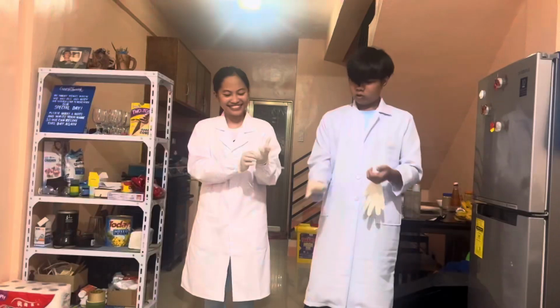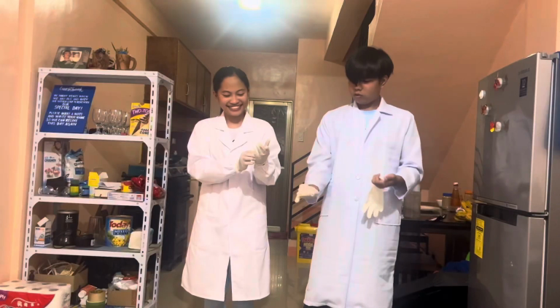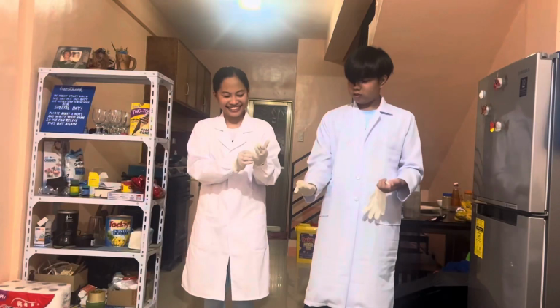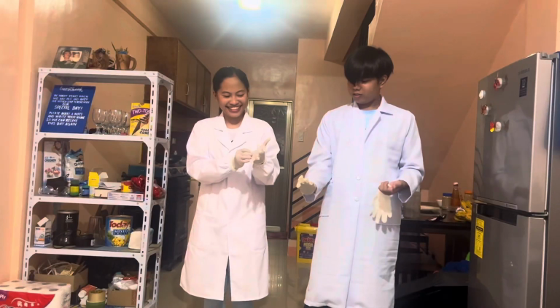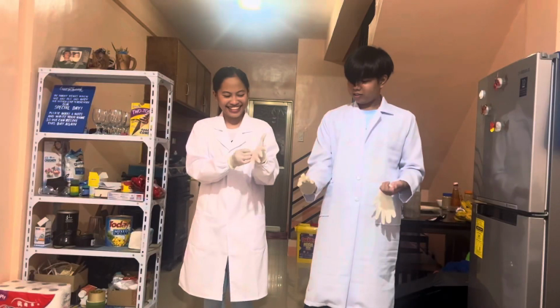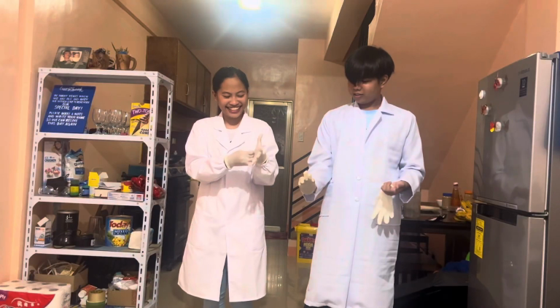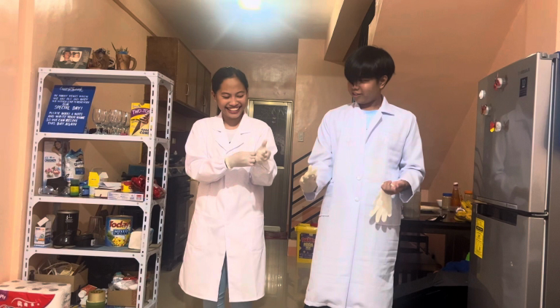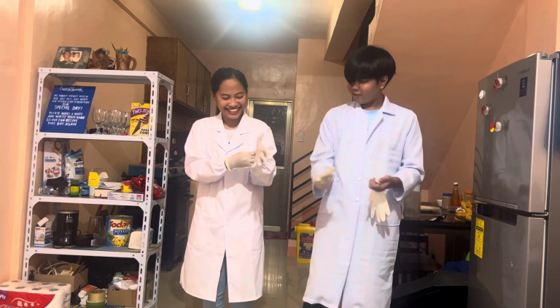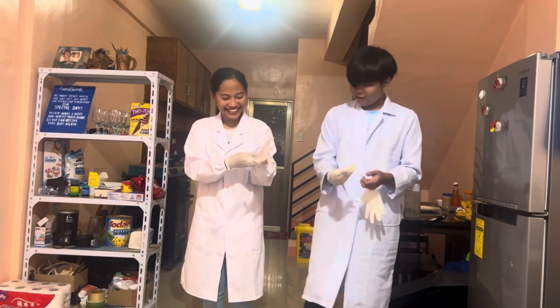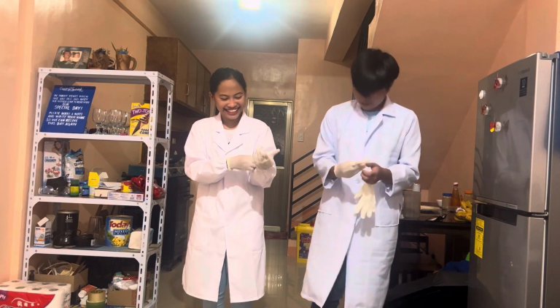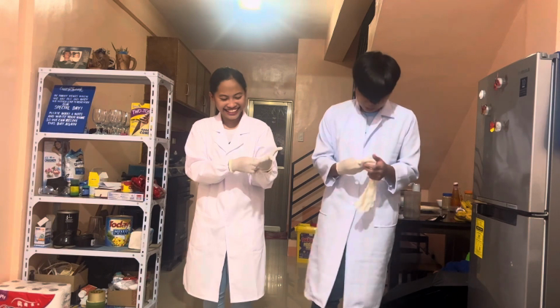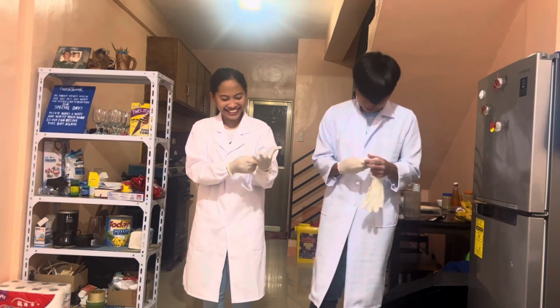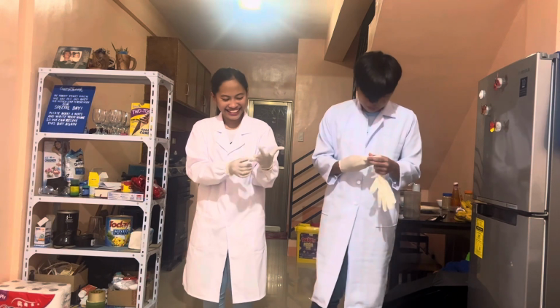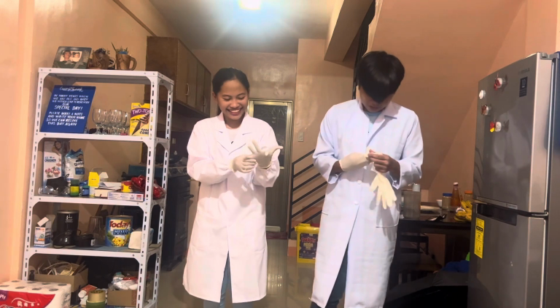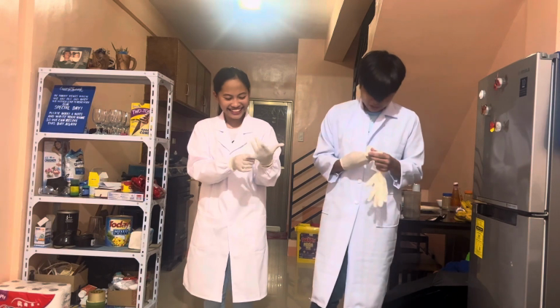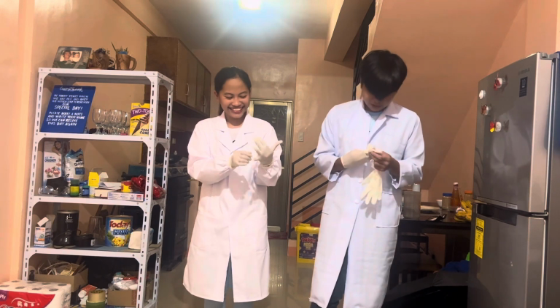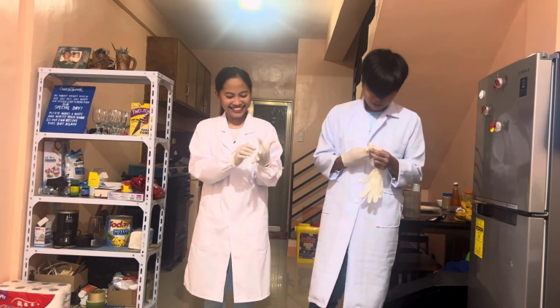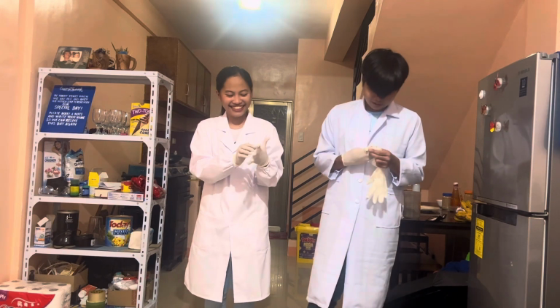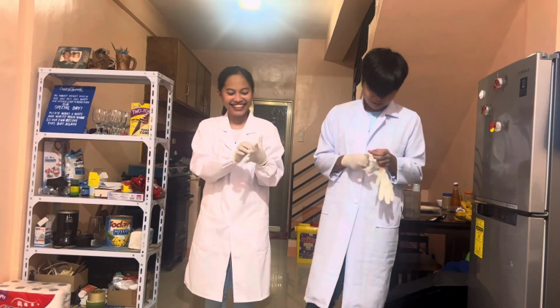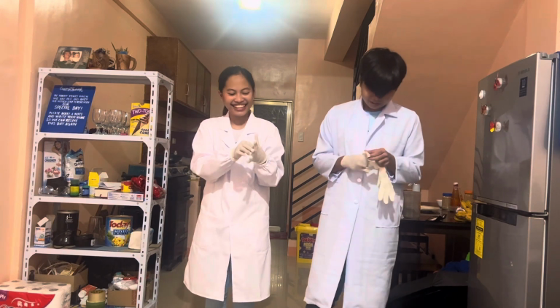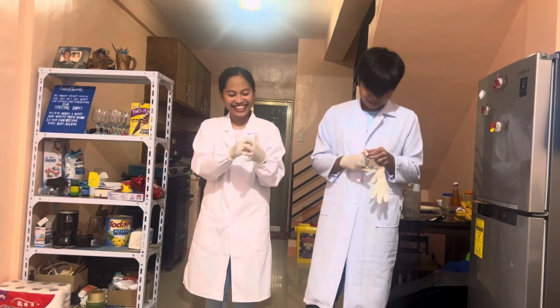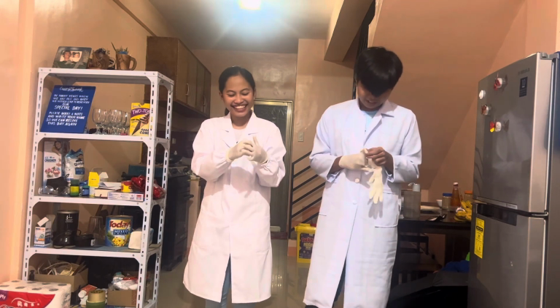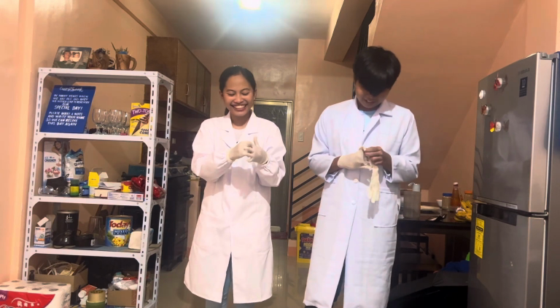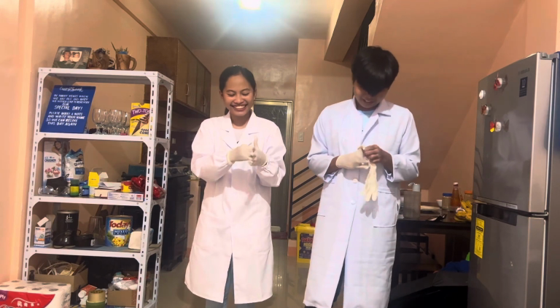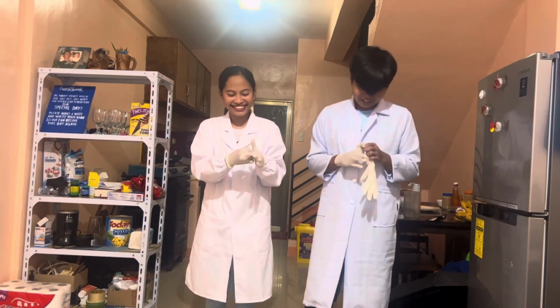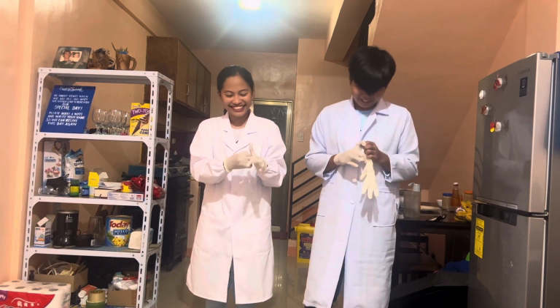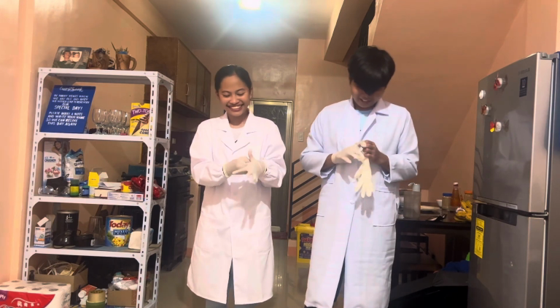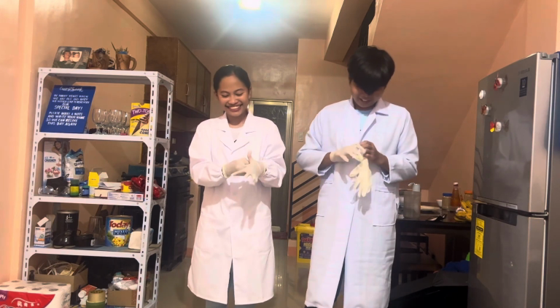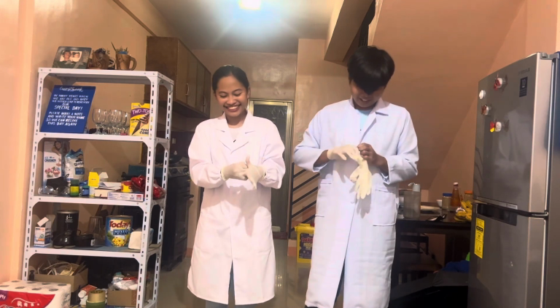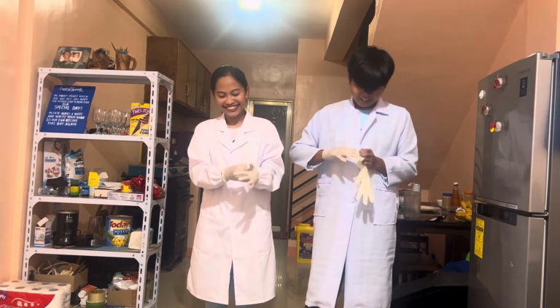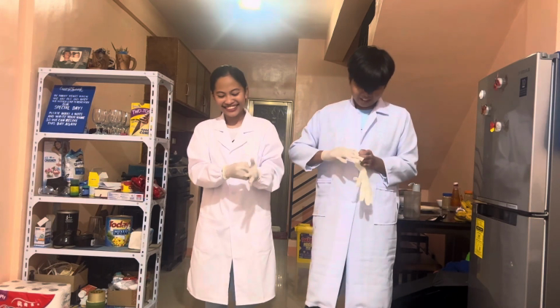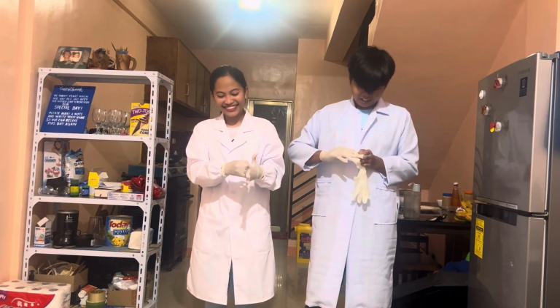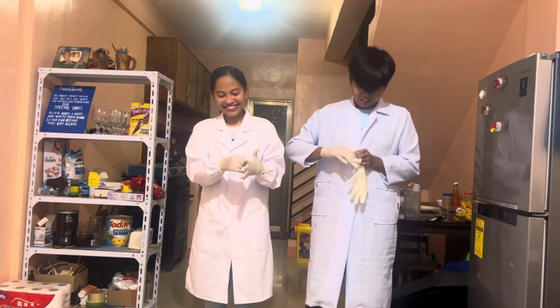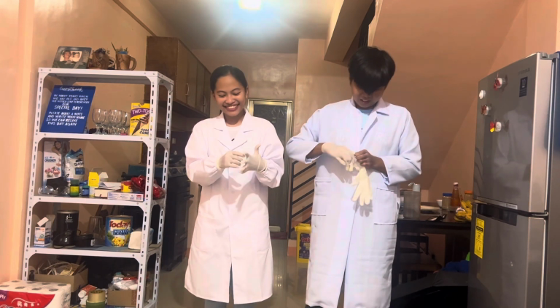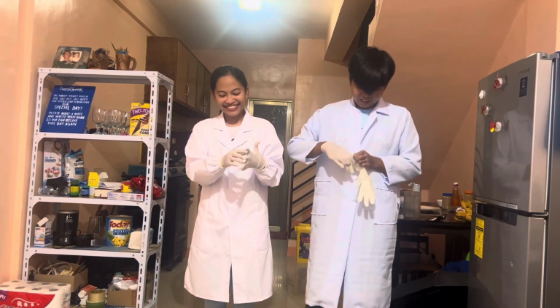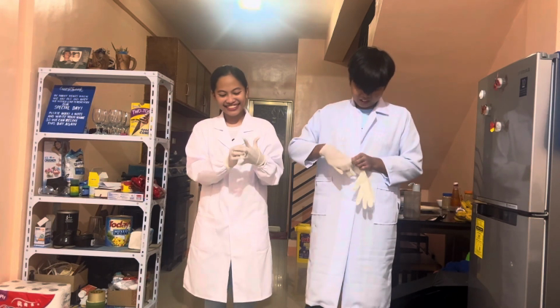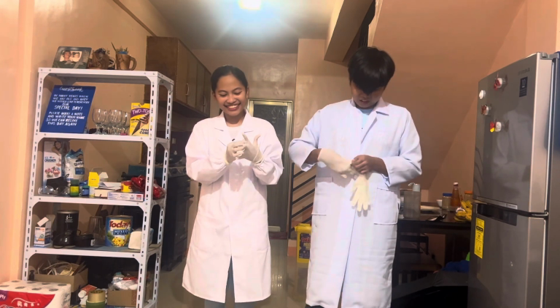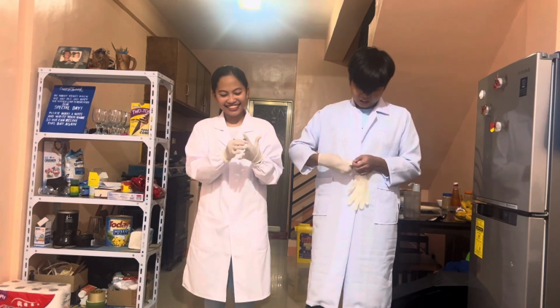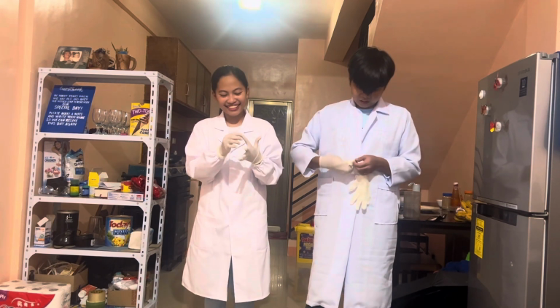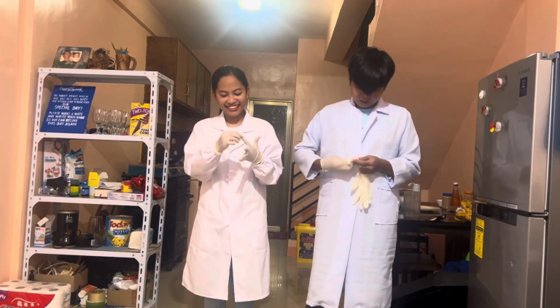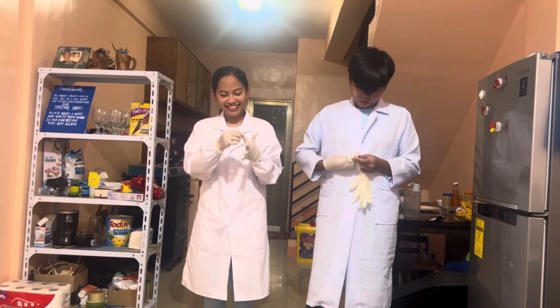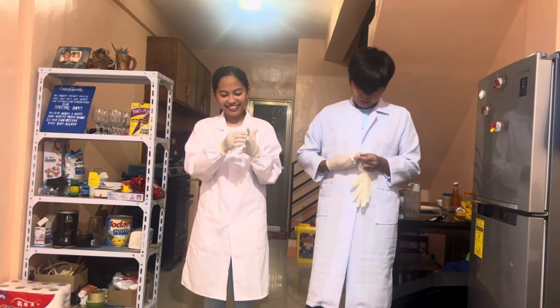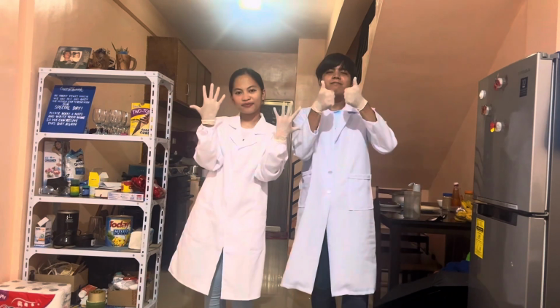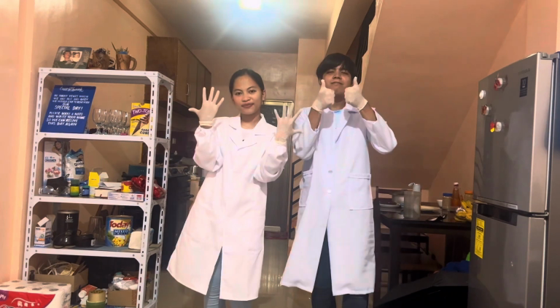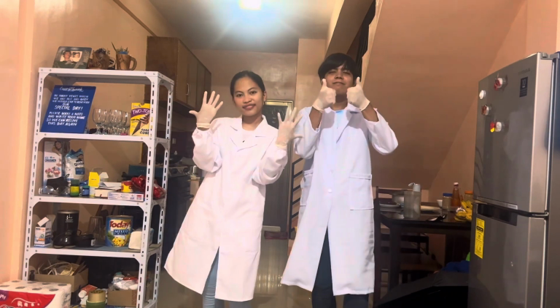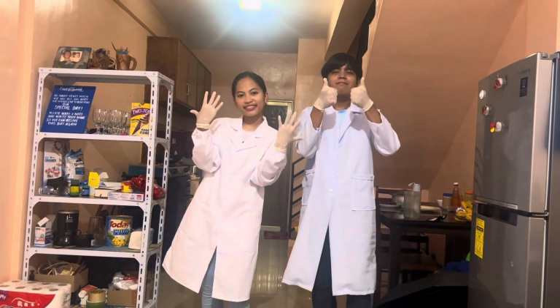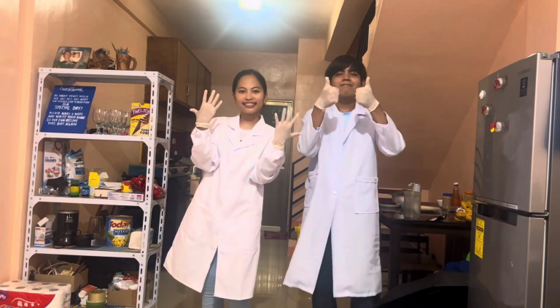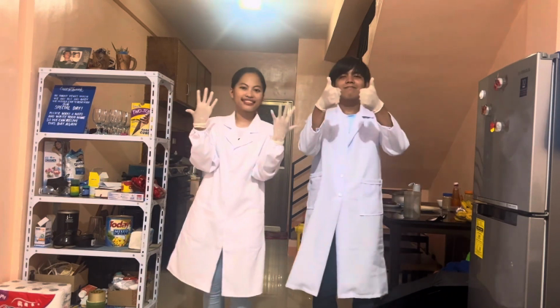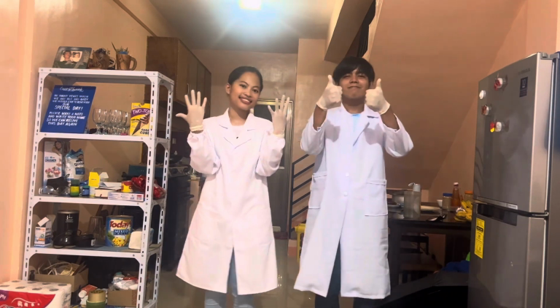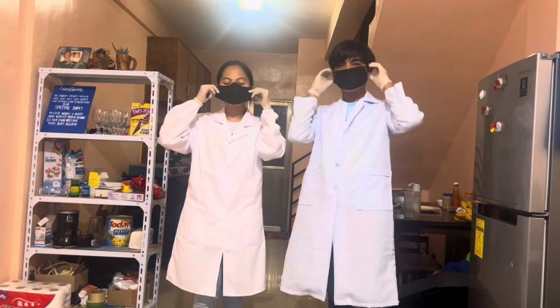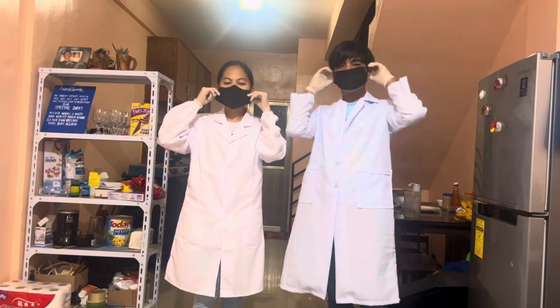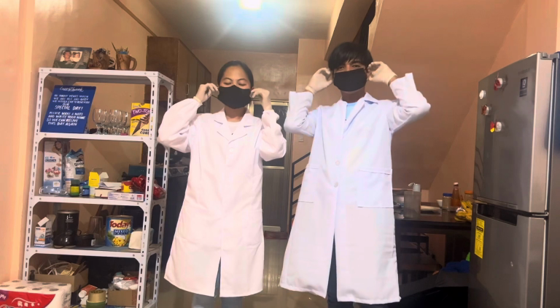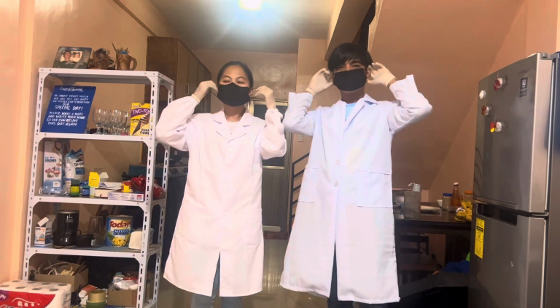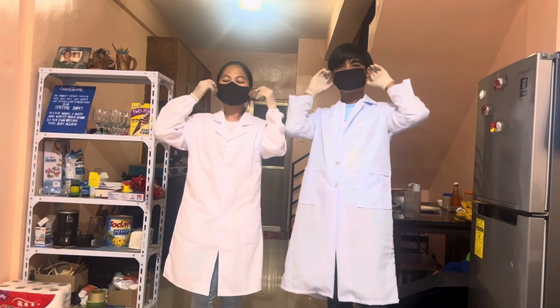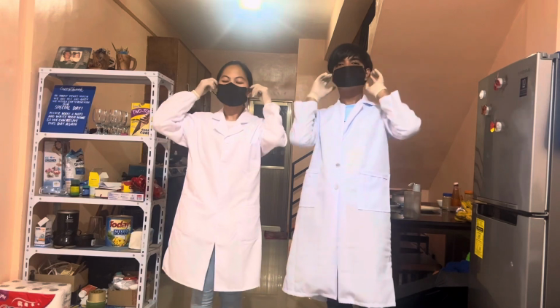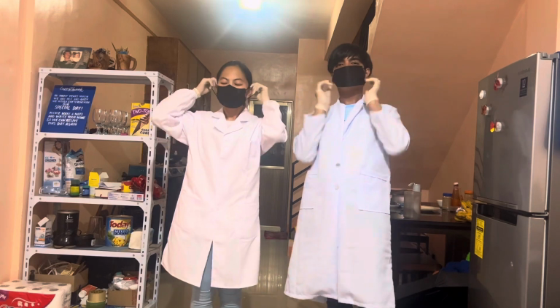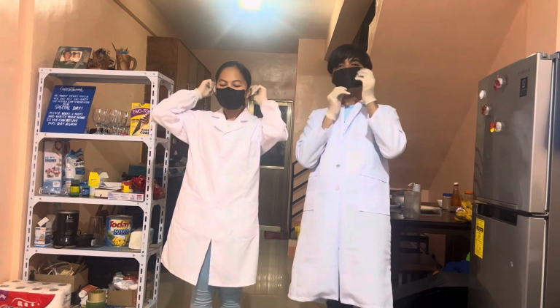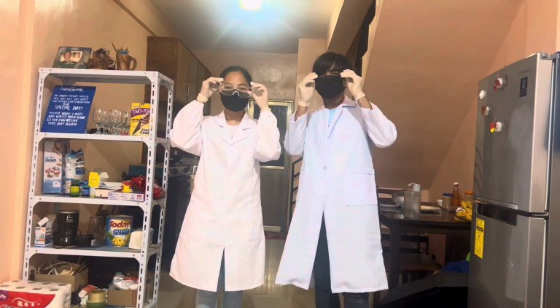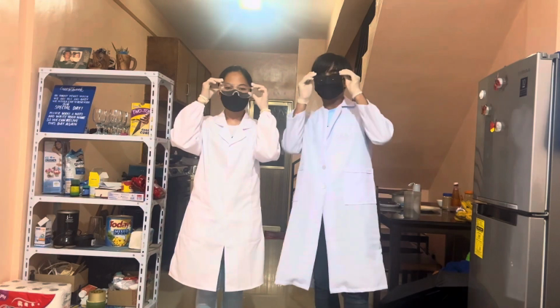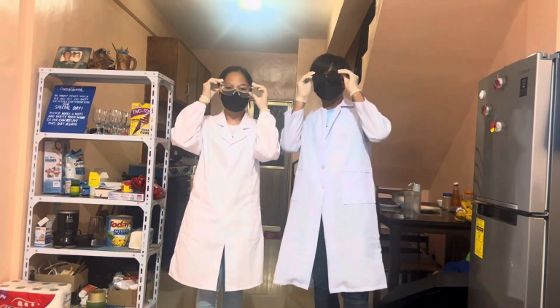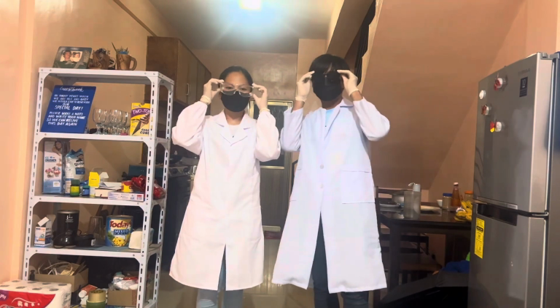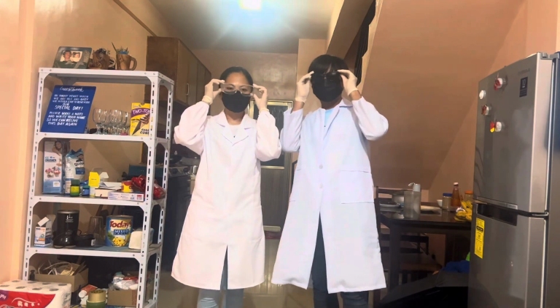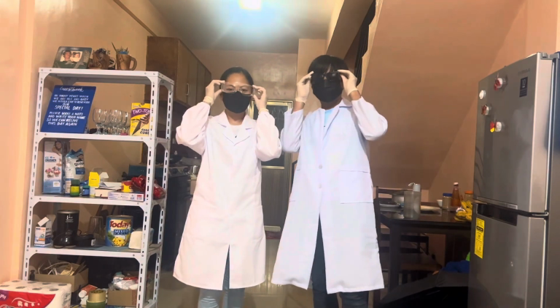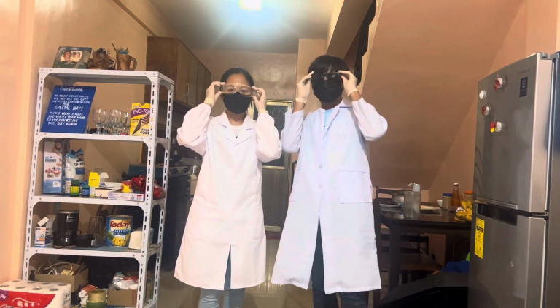But first, before we begin, we need to make sure that we are wearing our personal protective equipment — our hand gloves, our face masks, and our goggles.